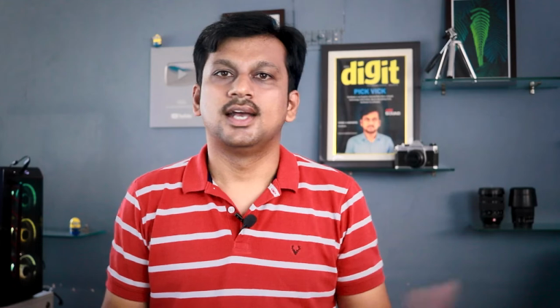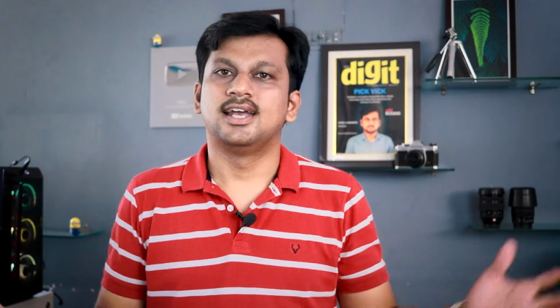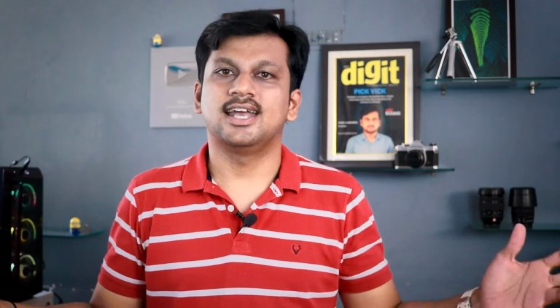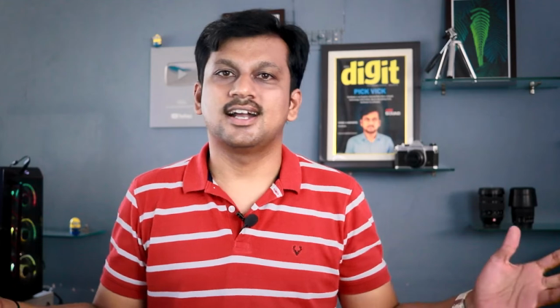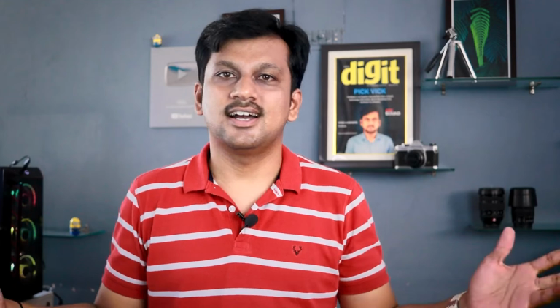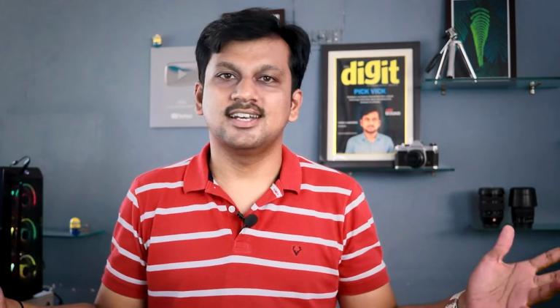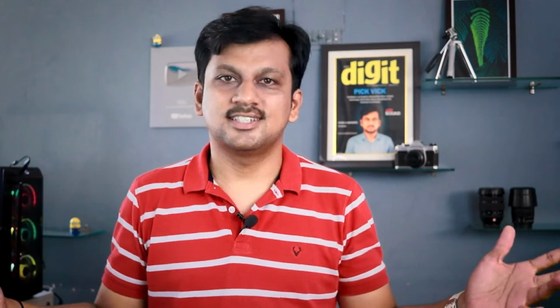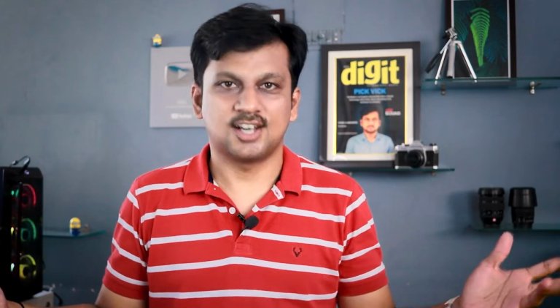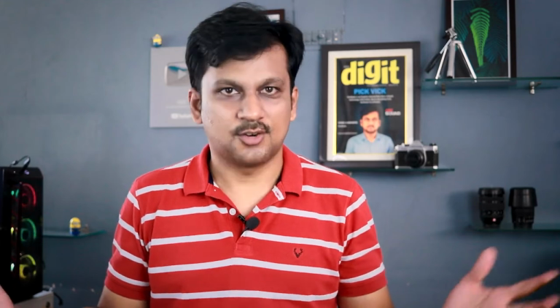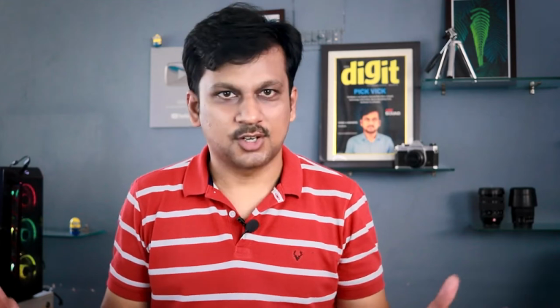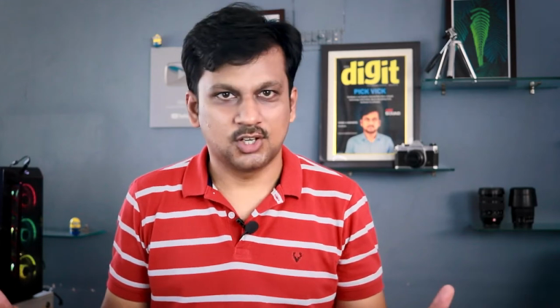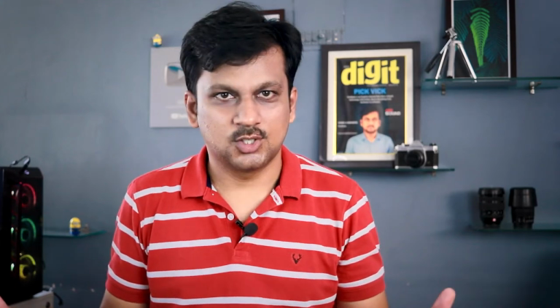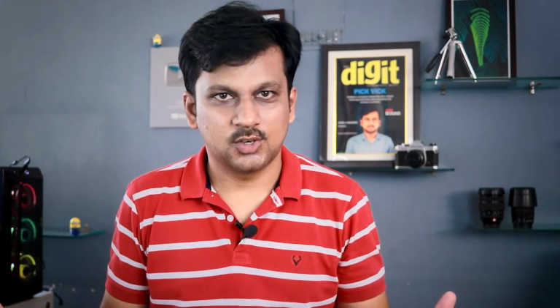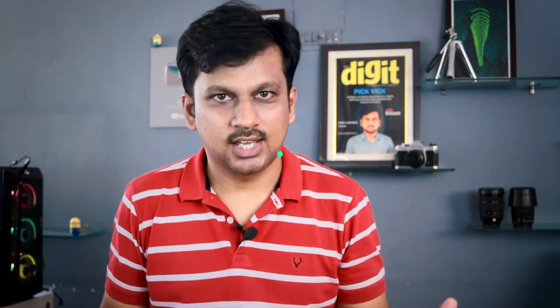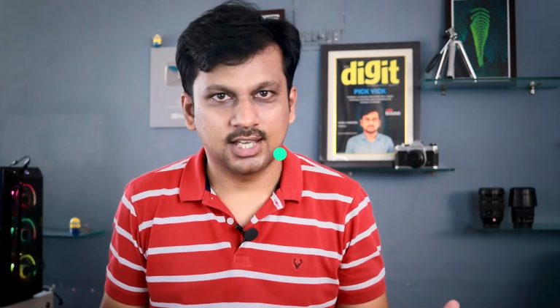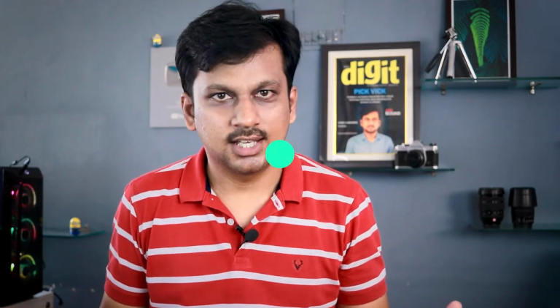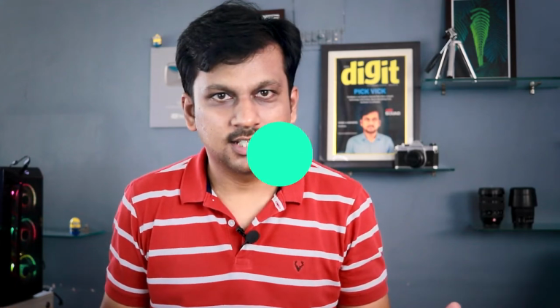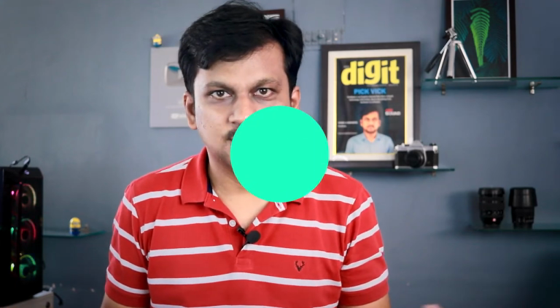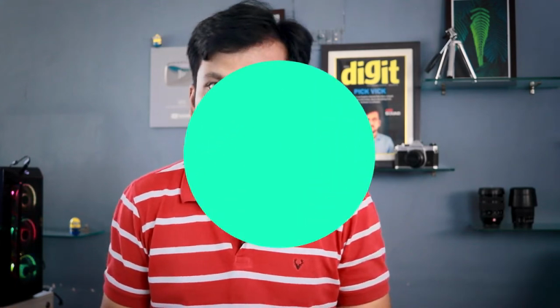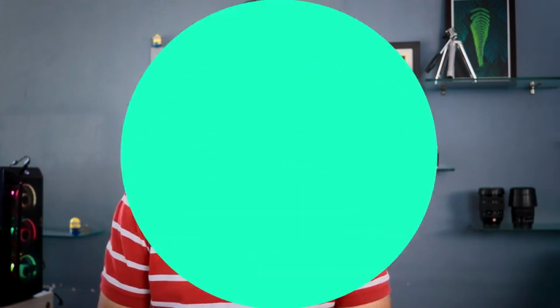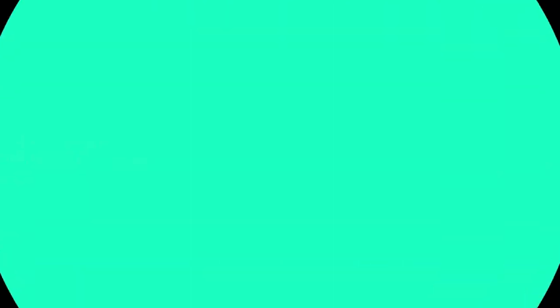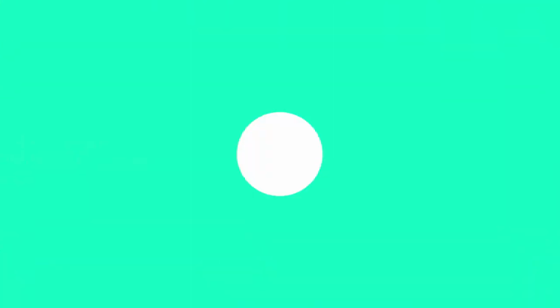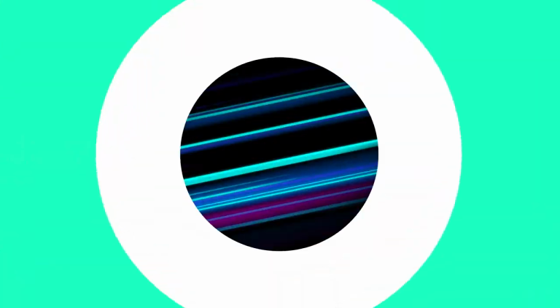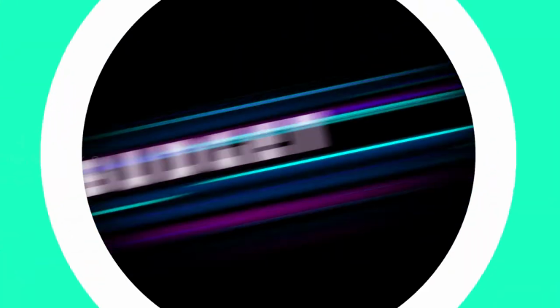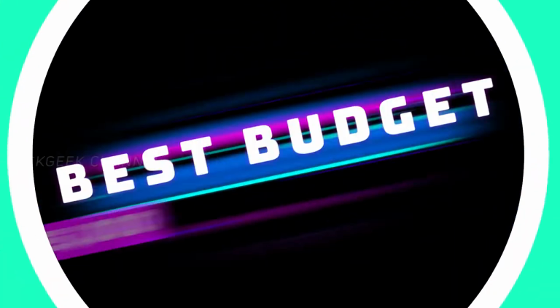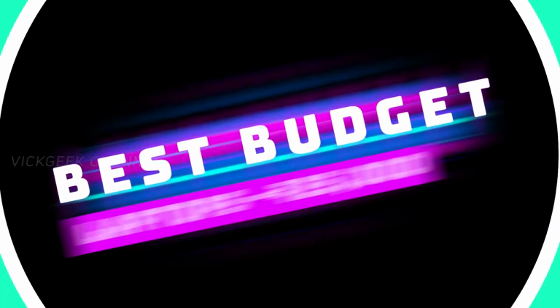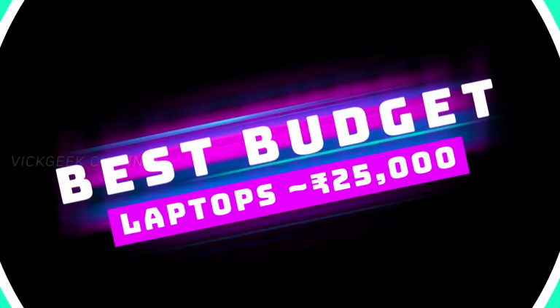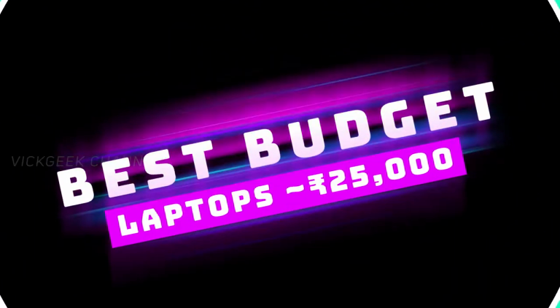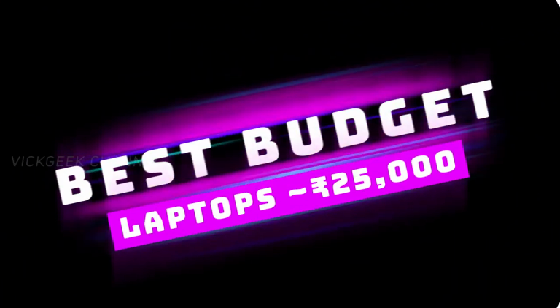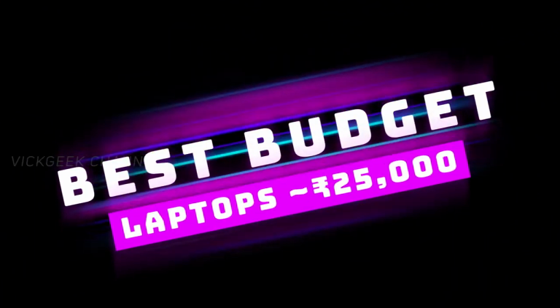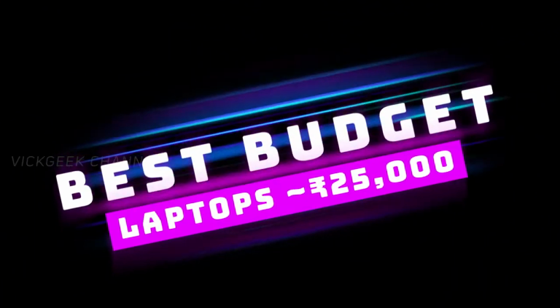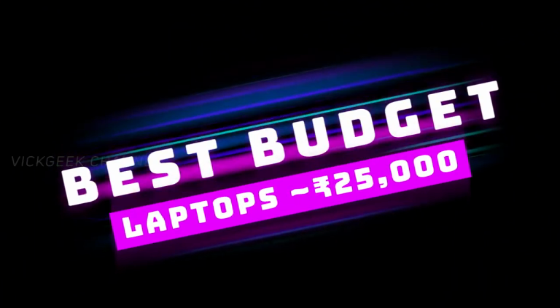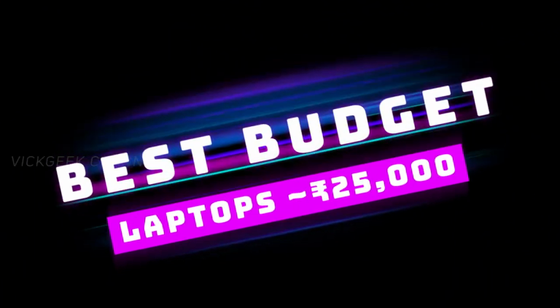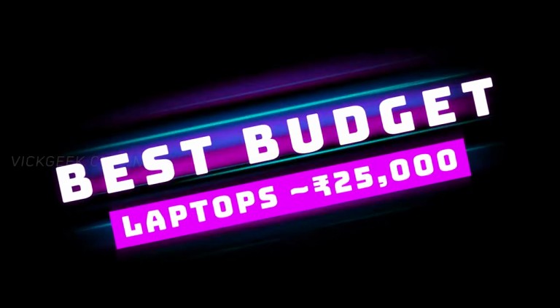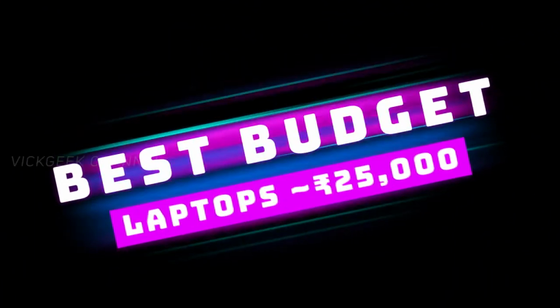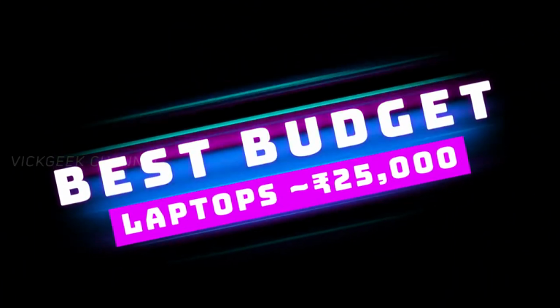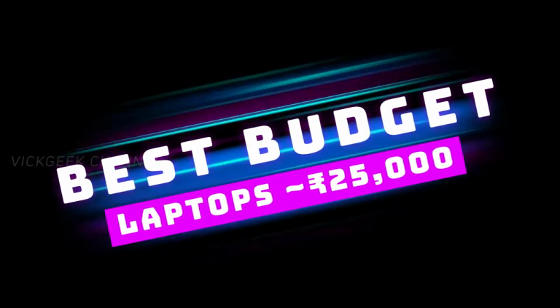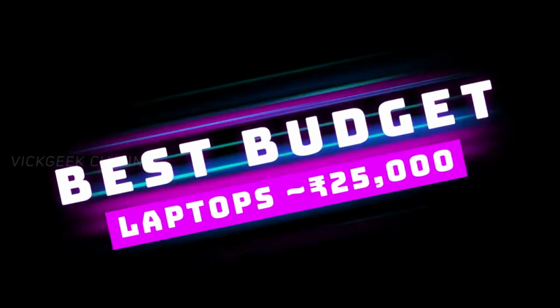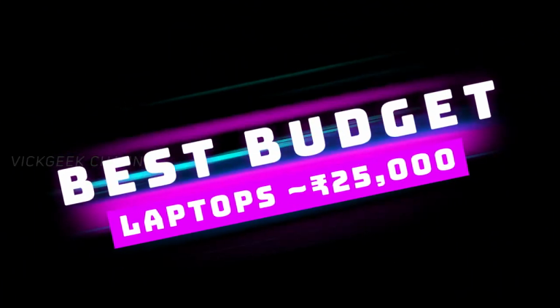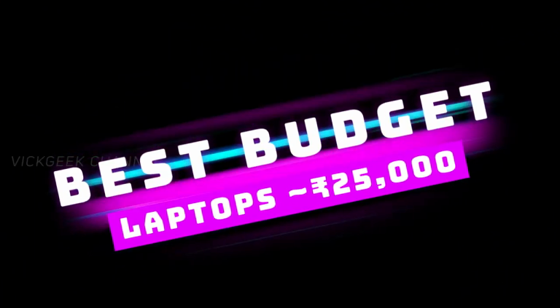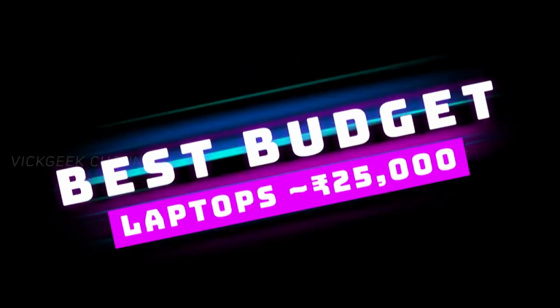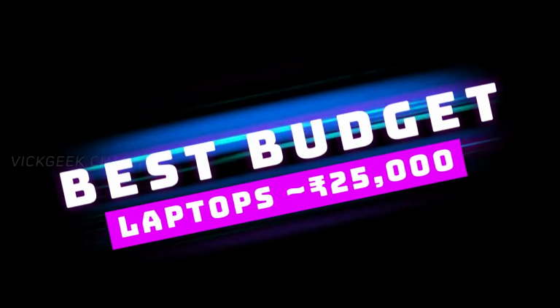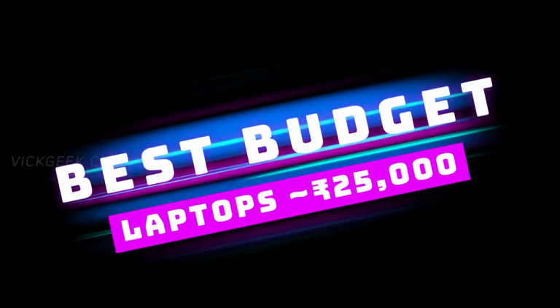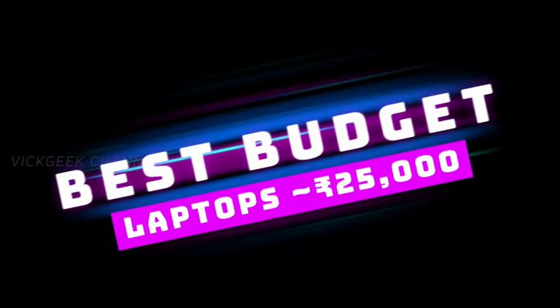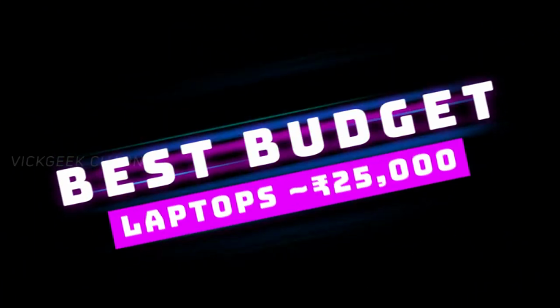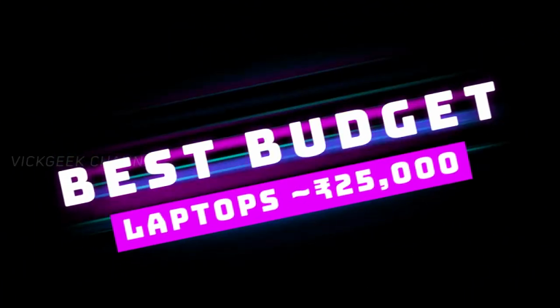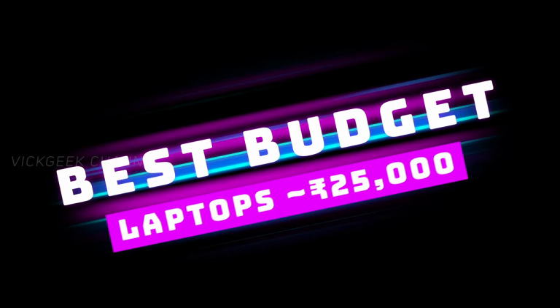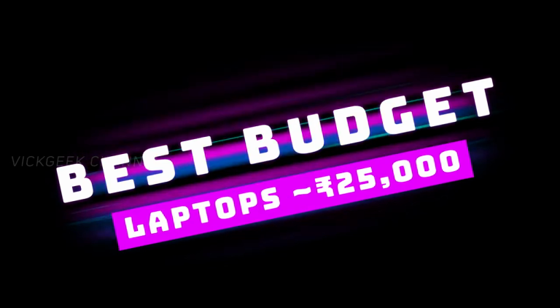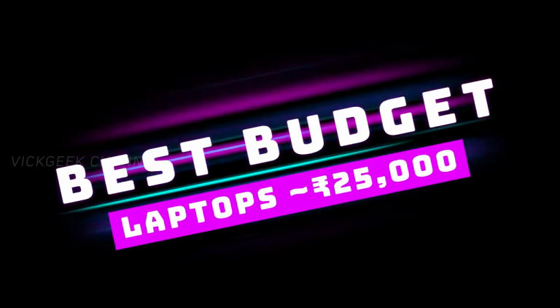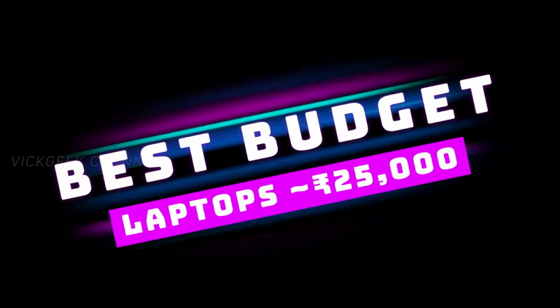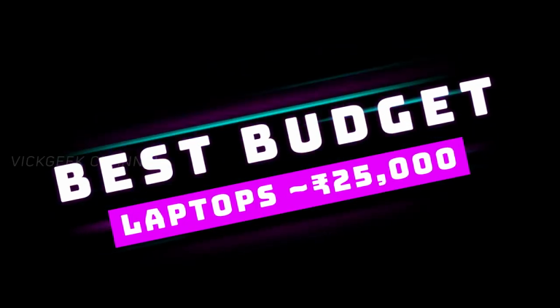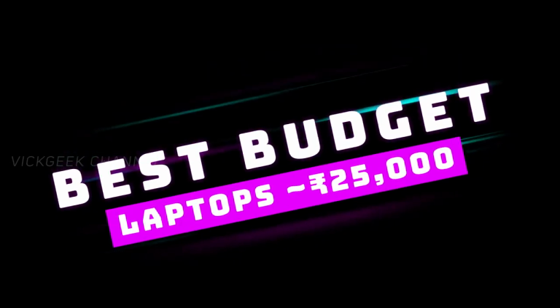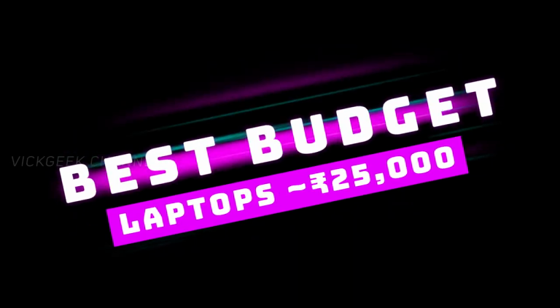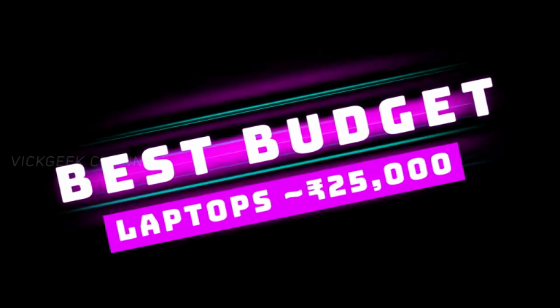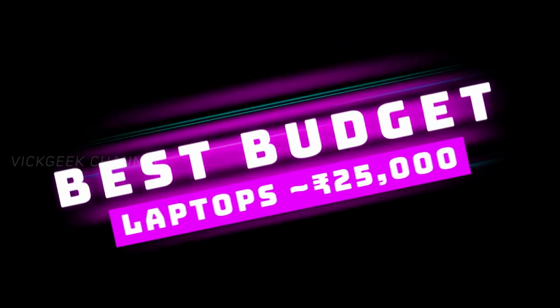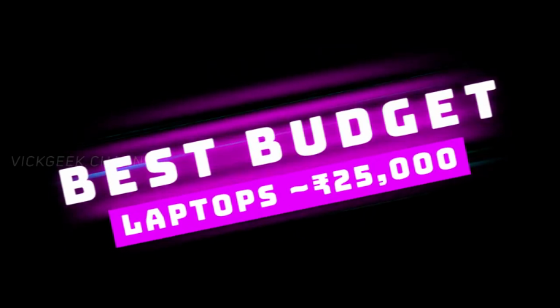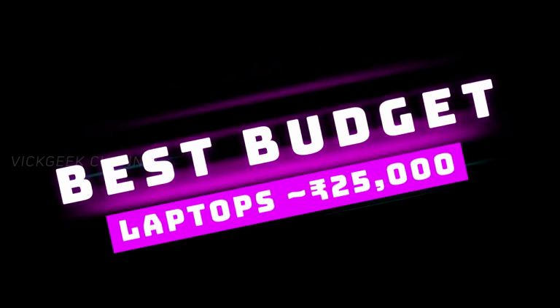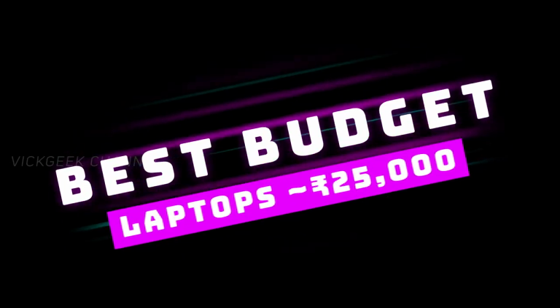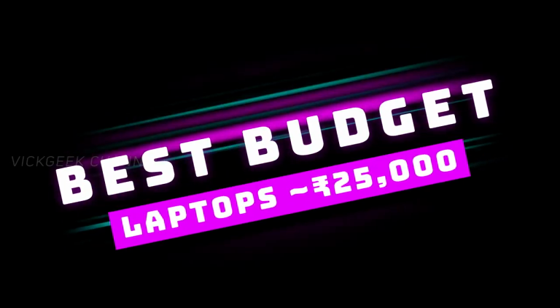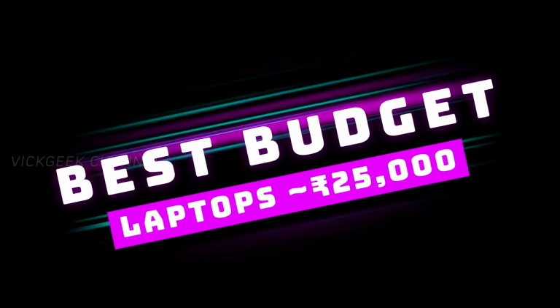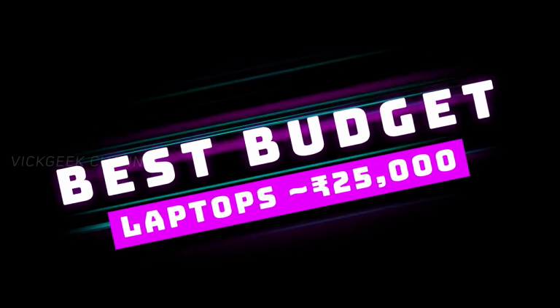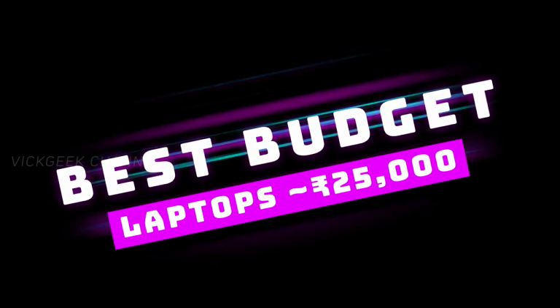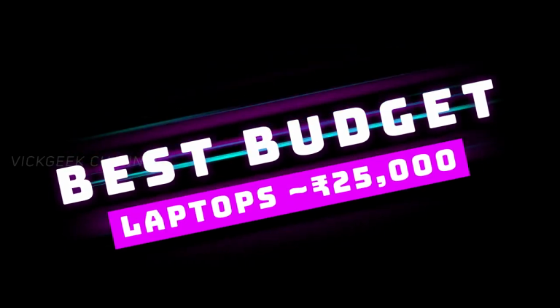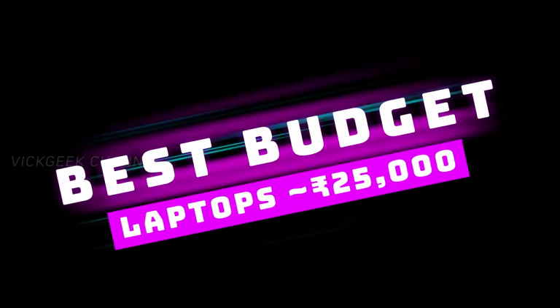Hey guys, how are you all doing? Today we will be looking at some of the best affordable or budget laptops you can buy right now.